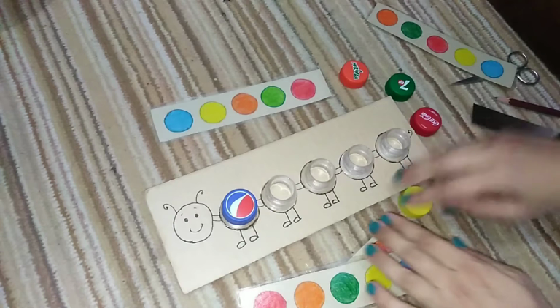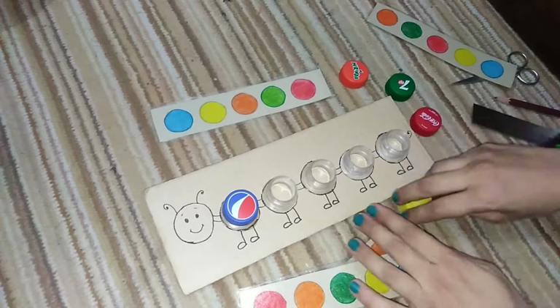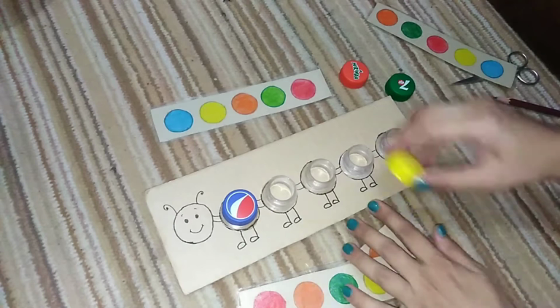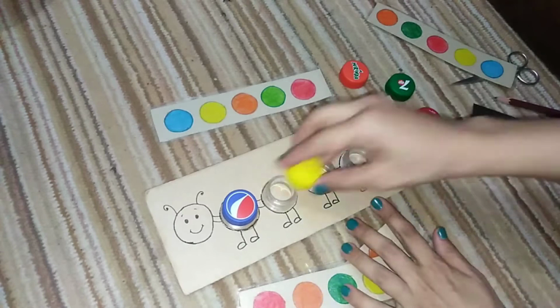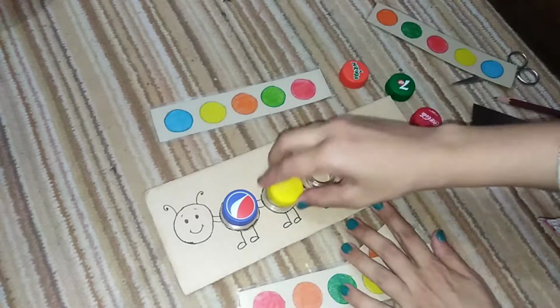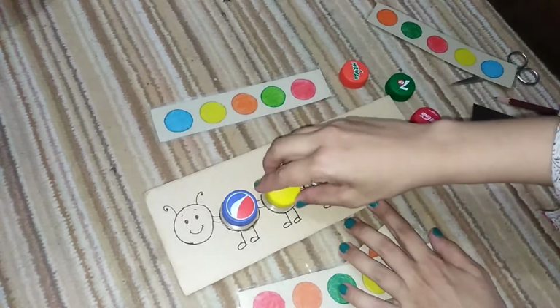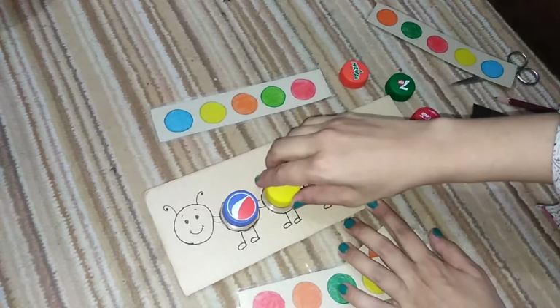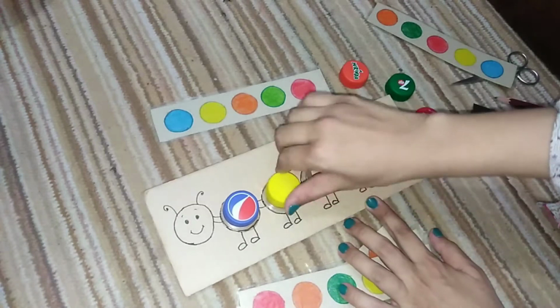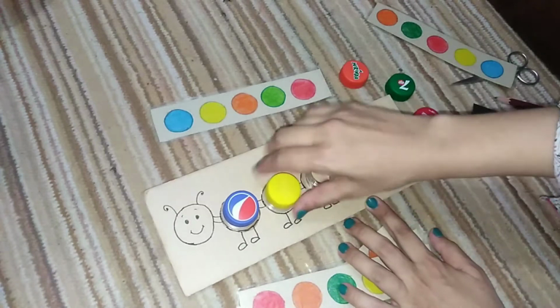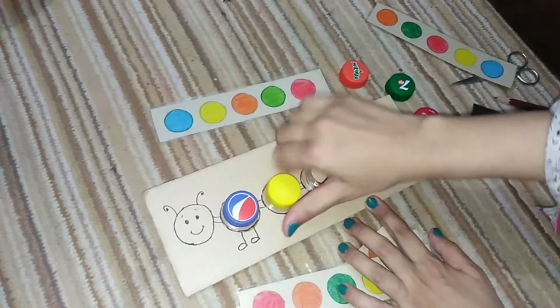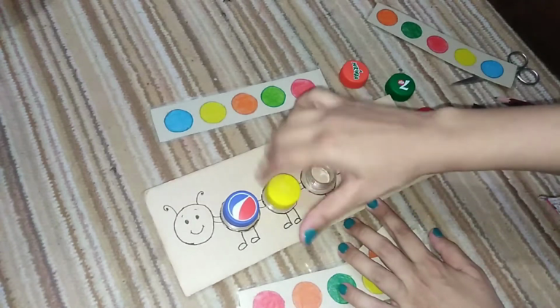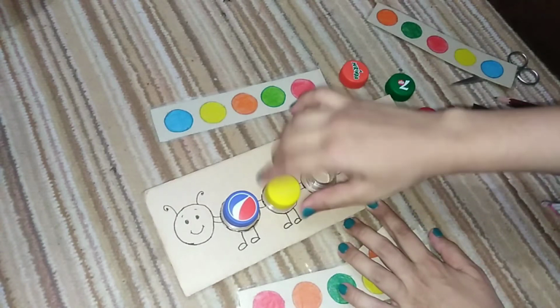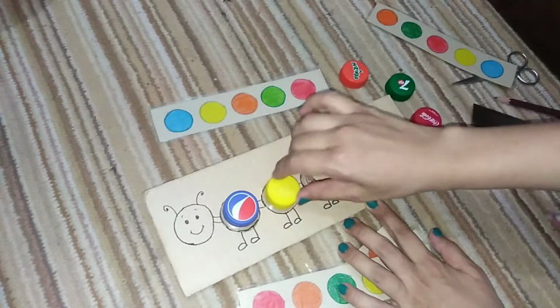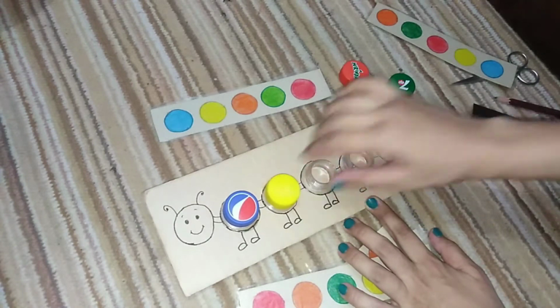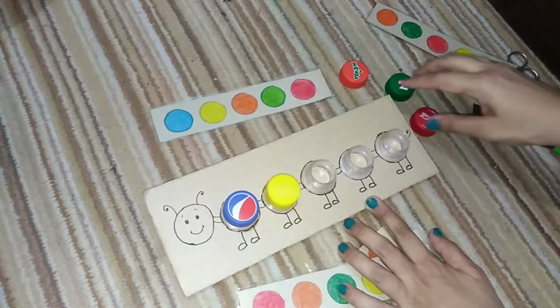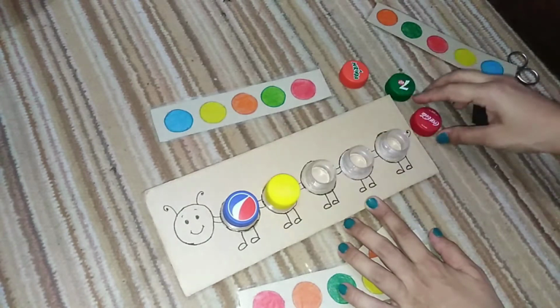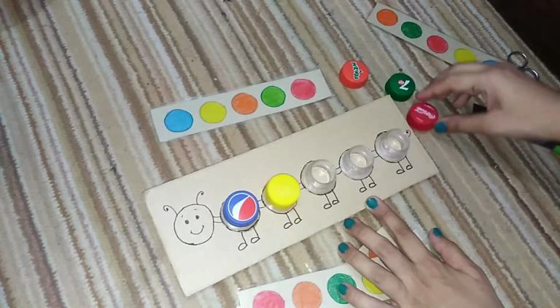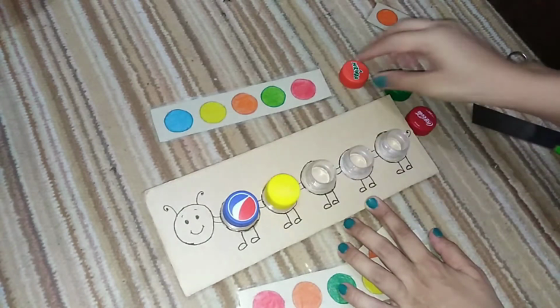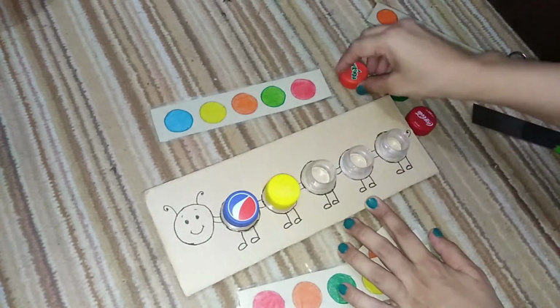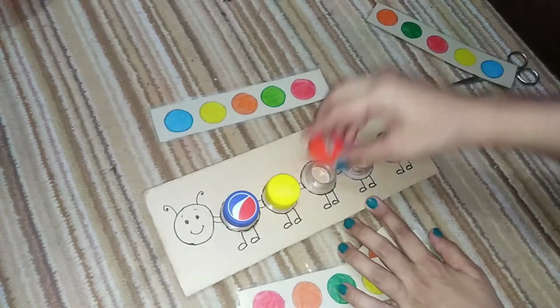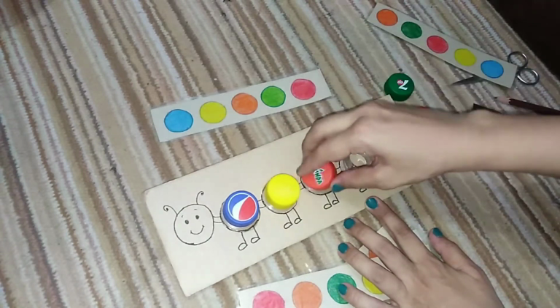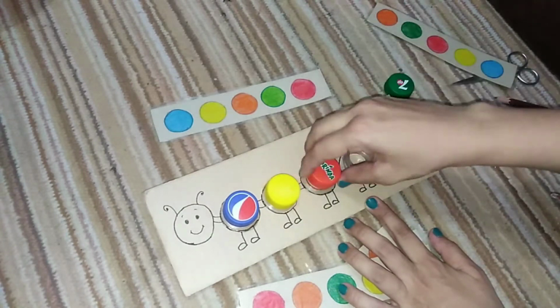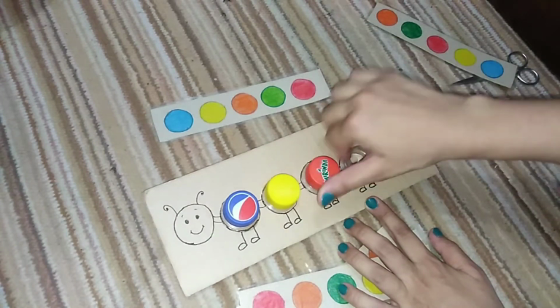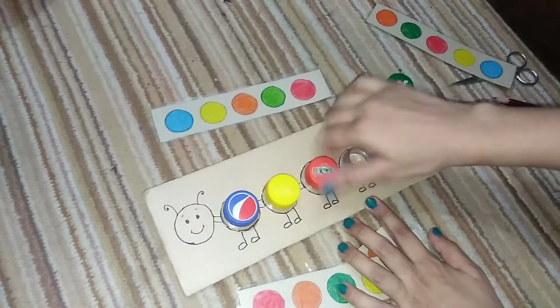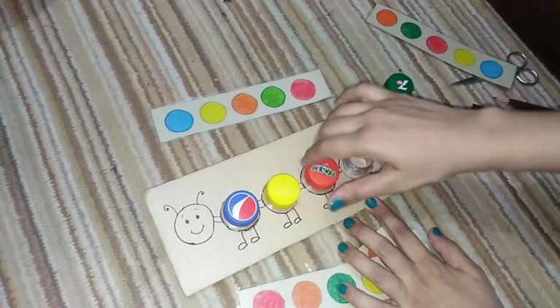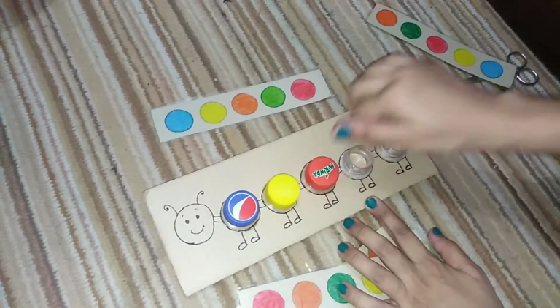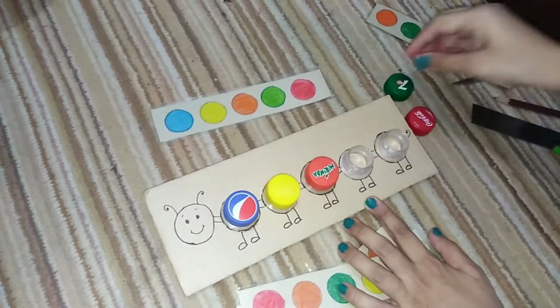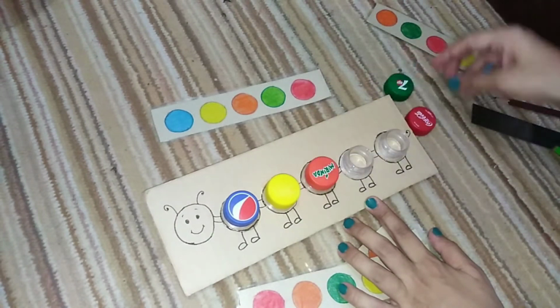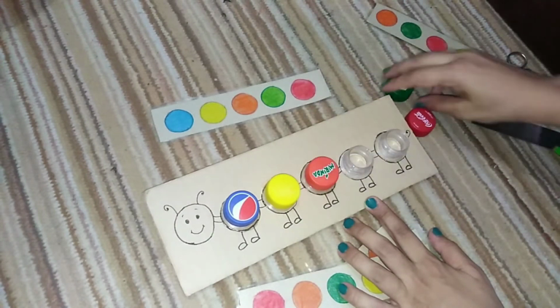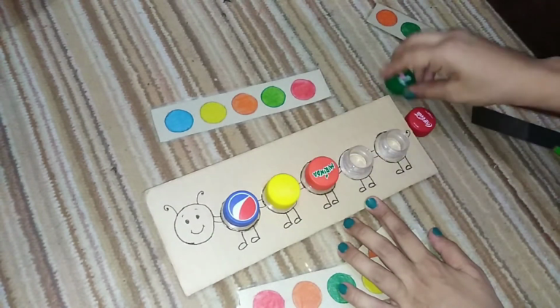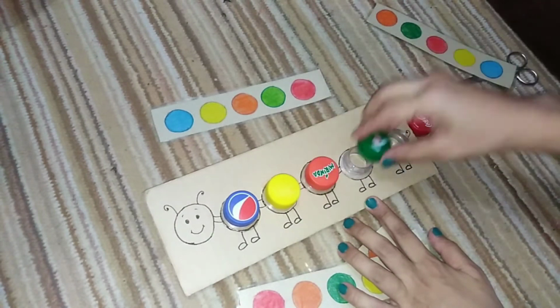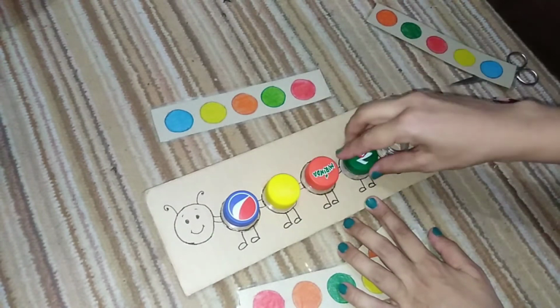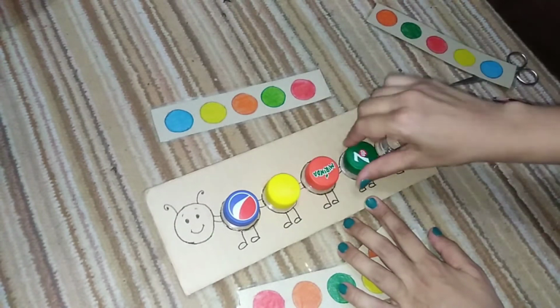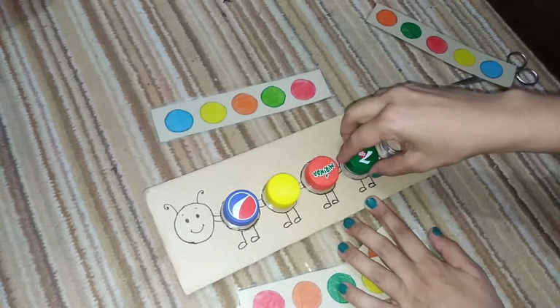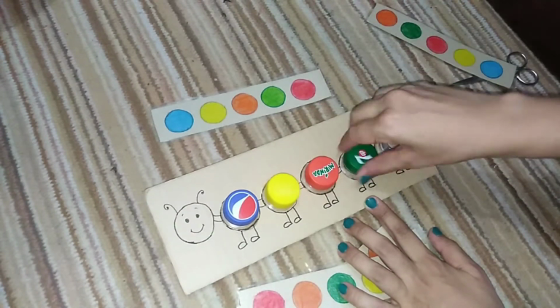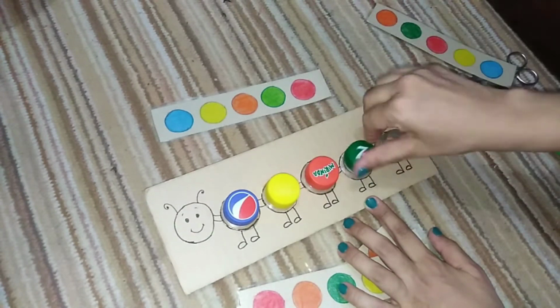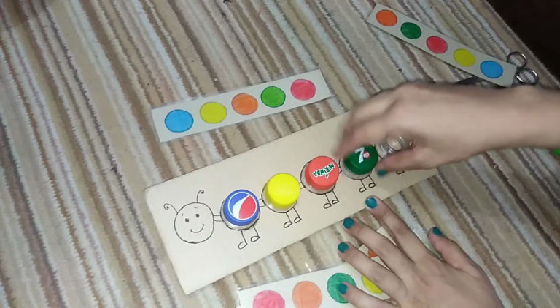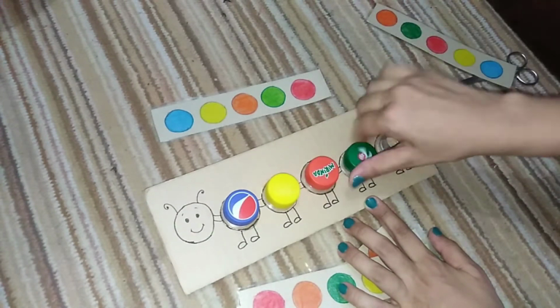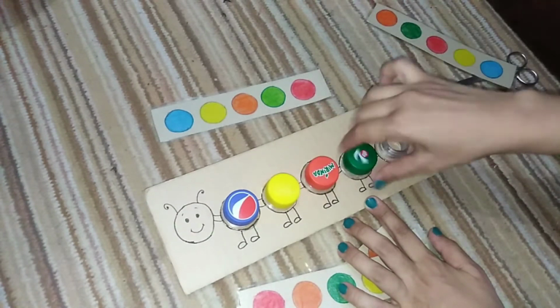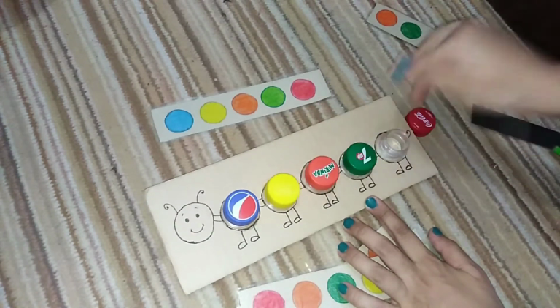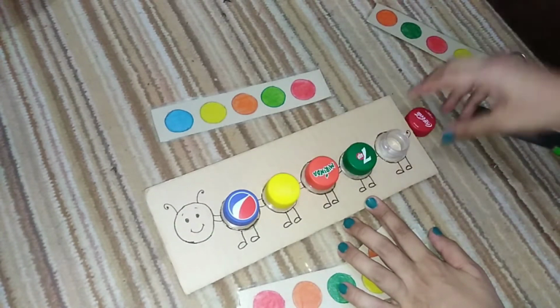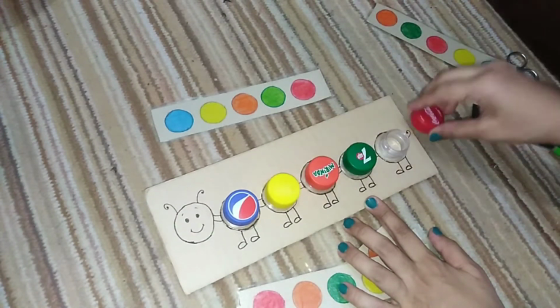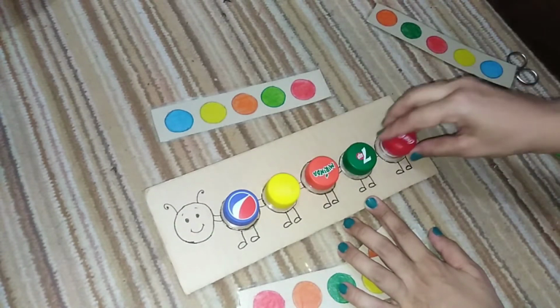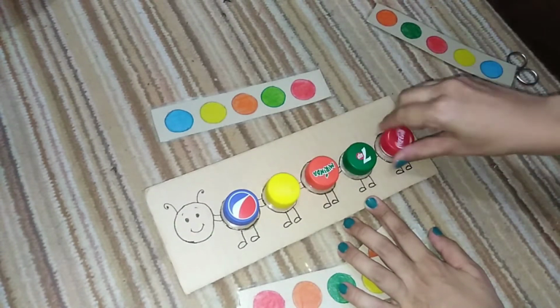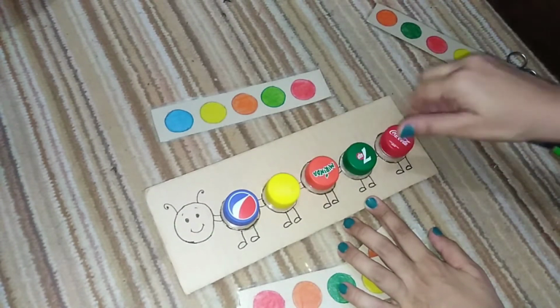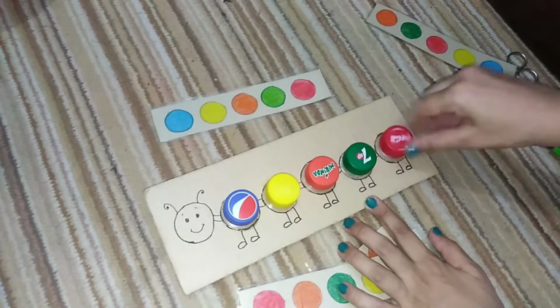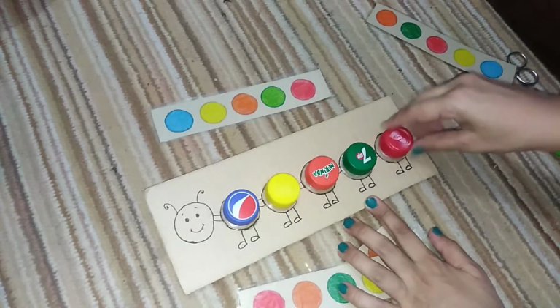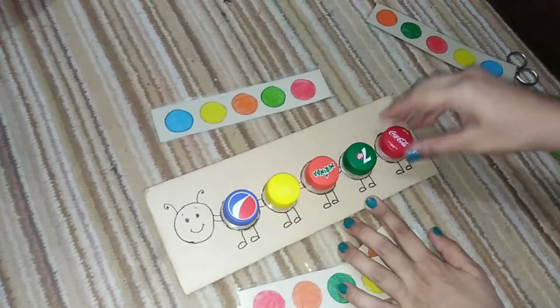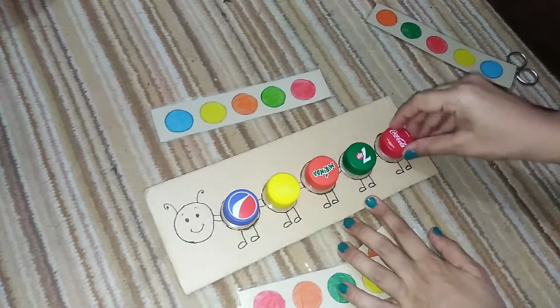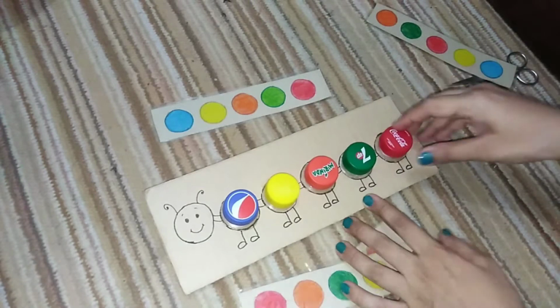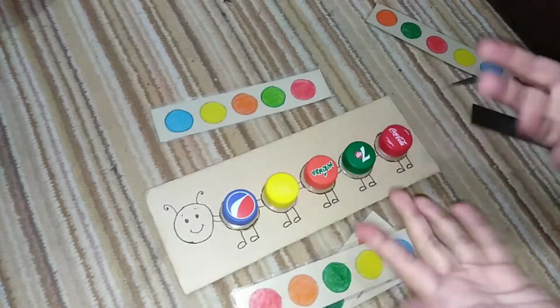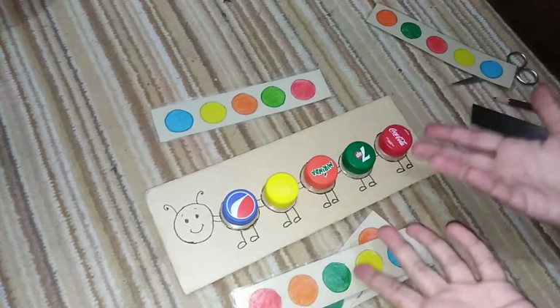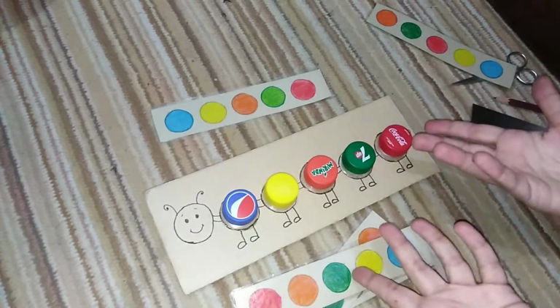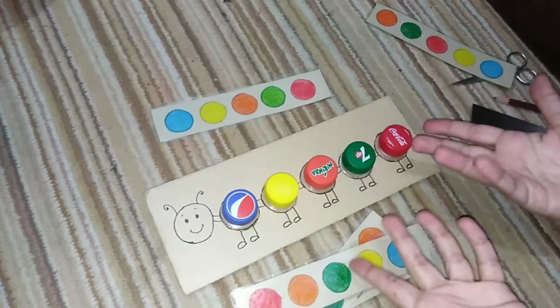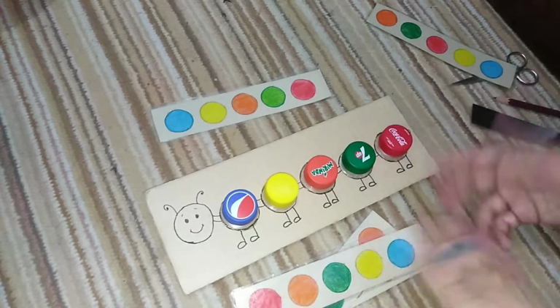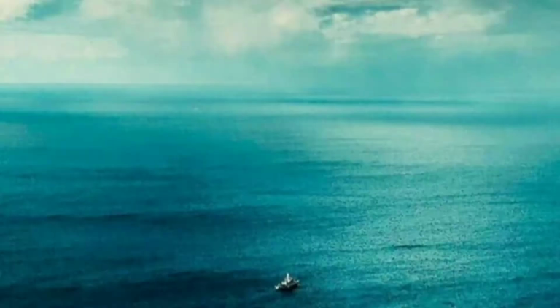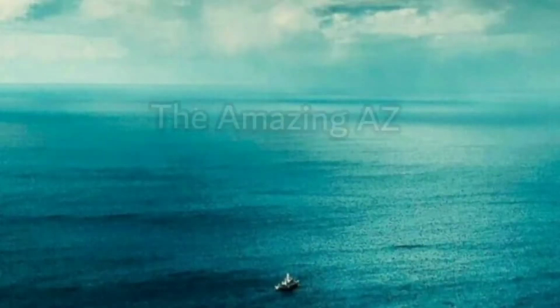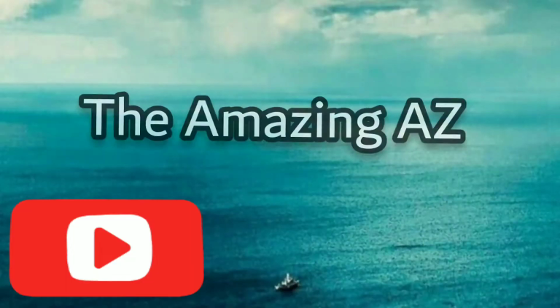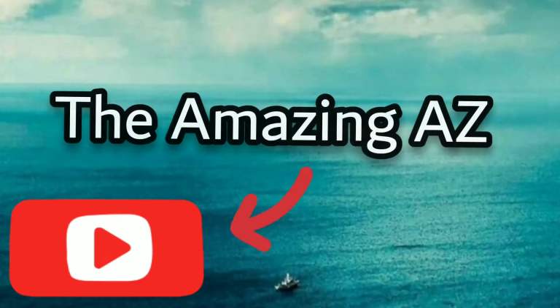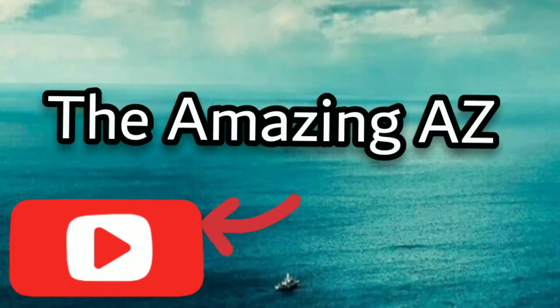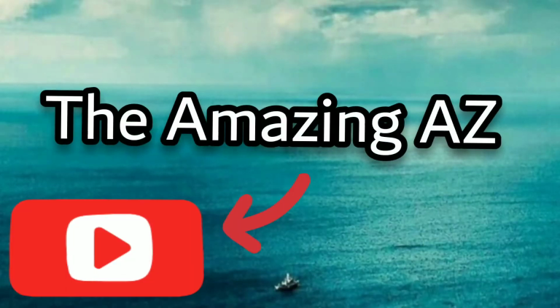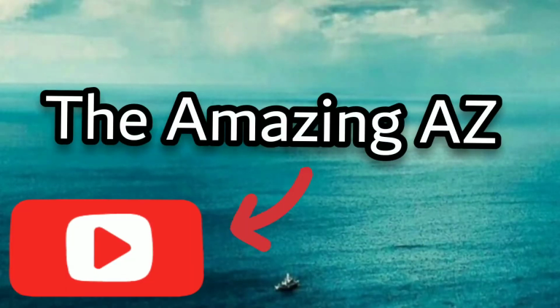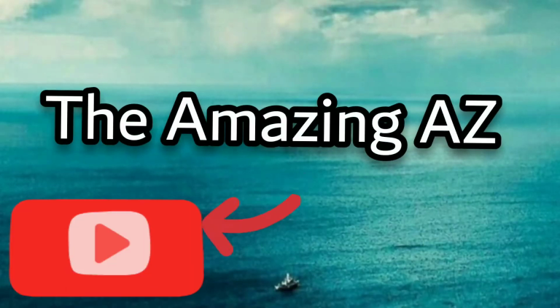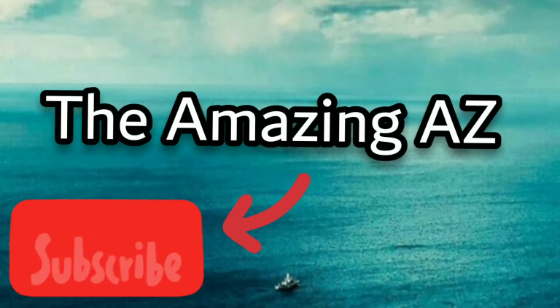Hello, welcome back to my channel. Today we are going to make a fun game using things that are all in our homes. So stay tuned!